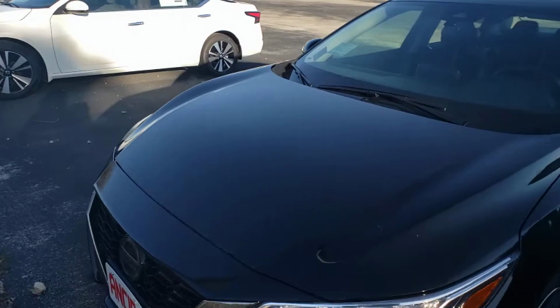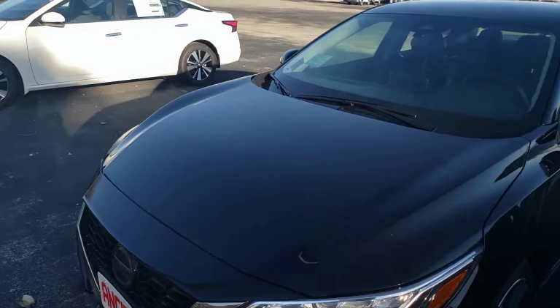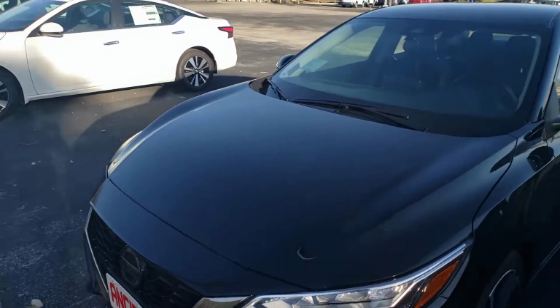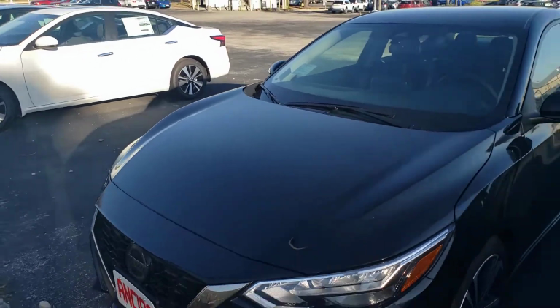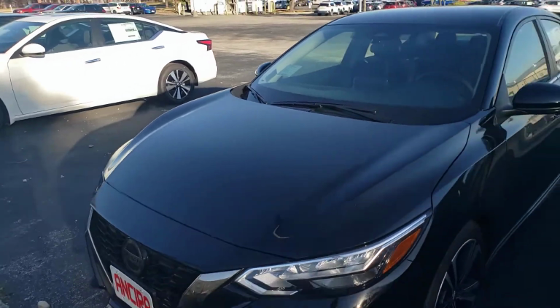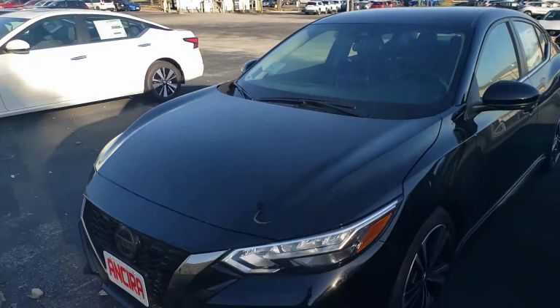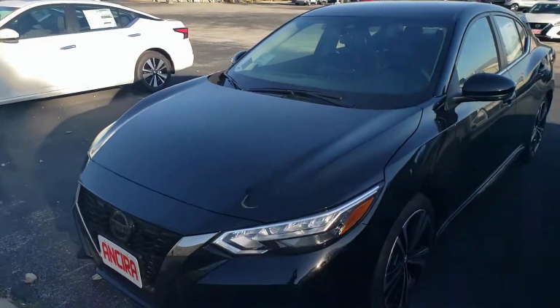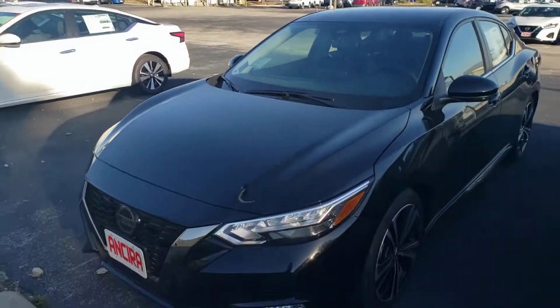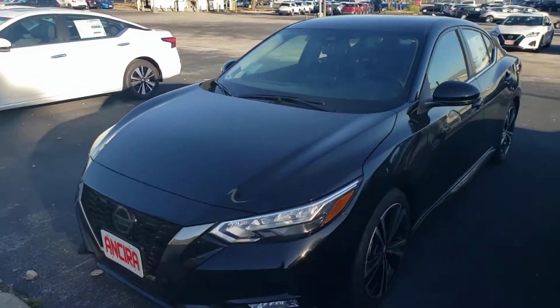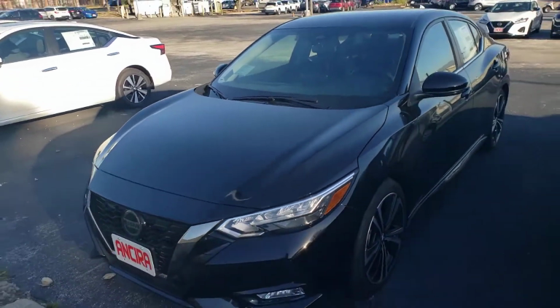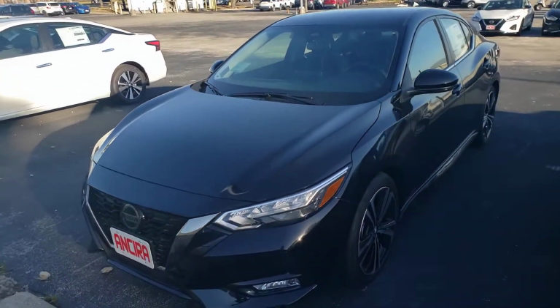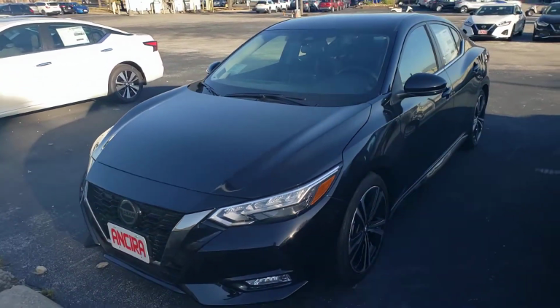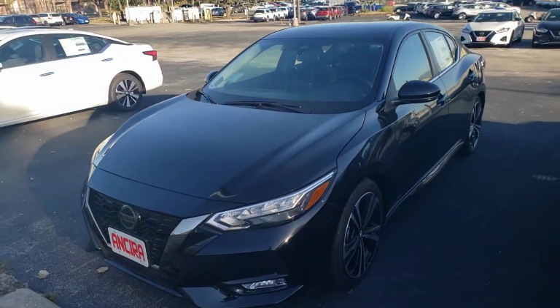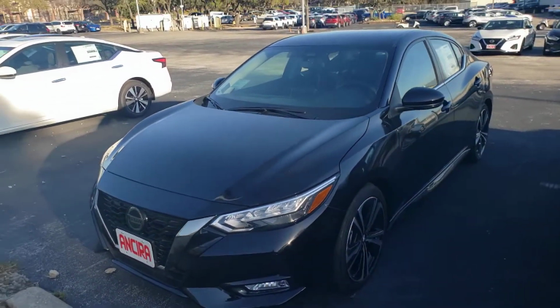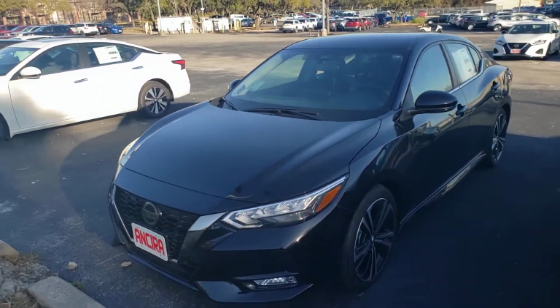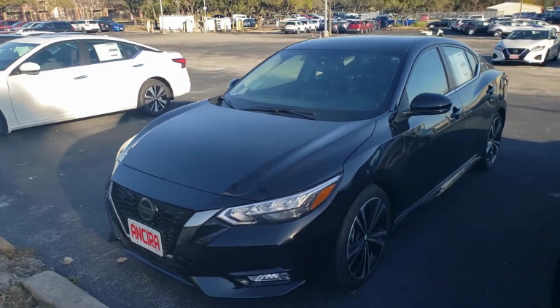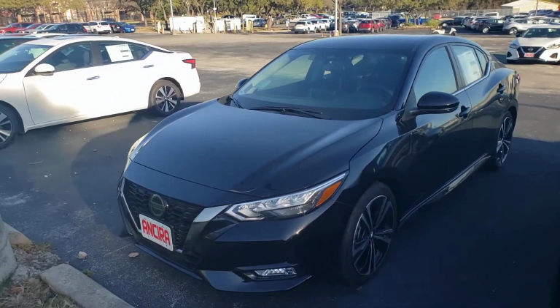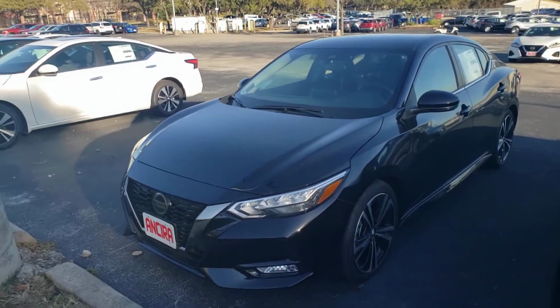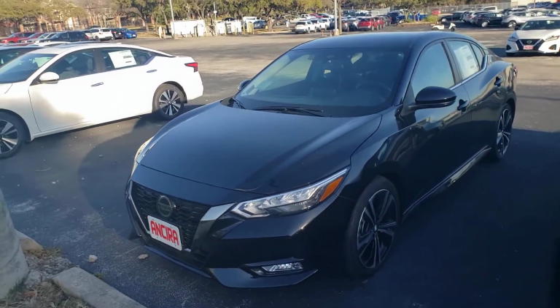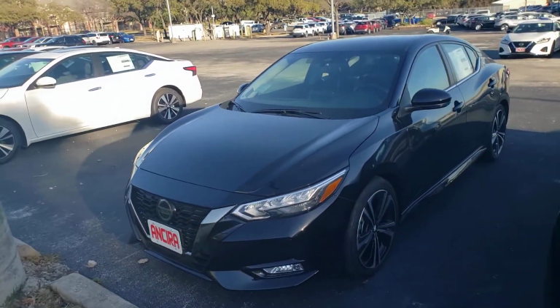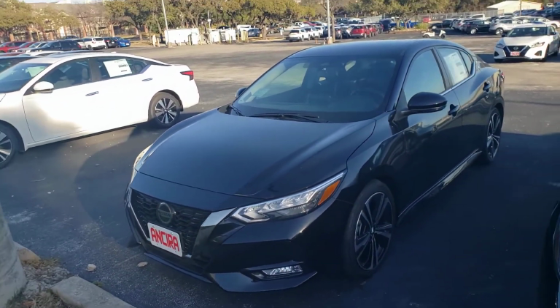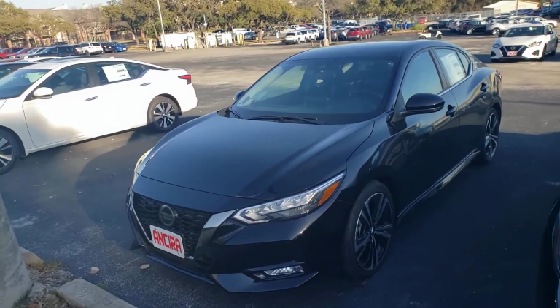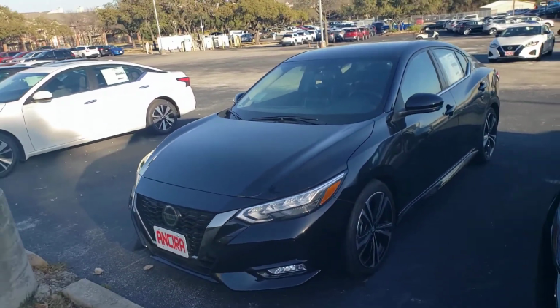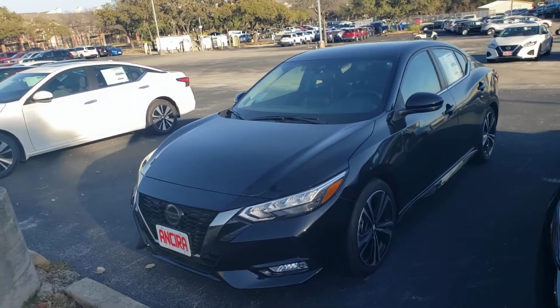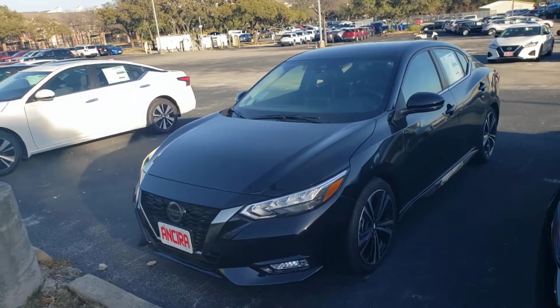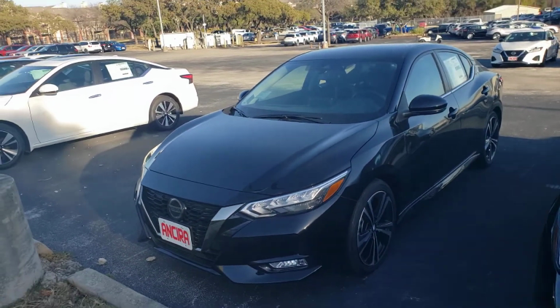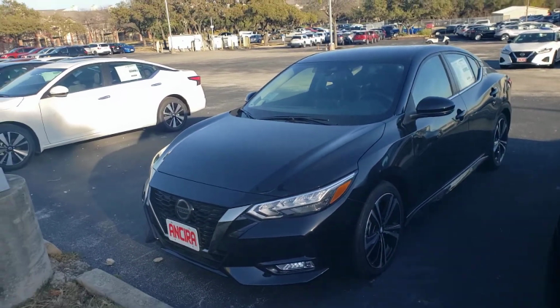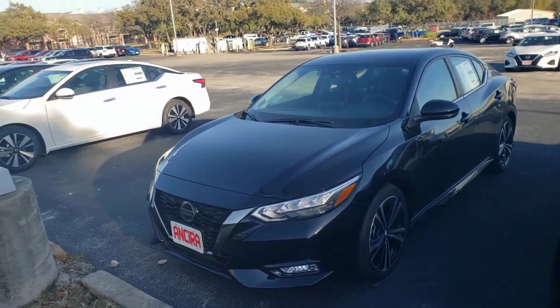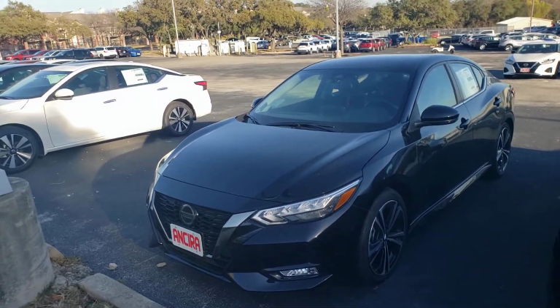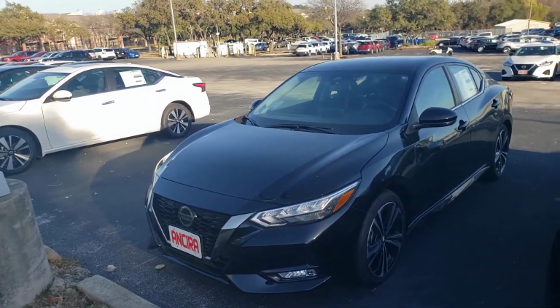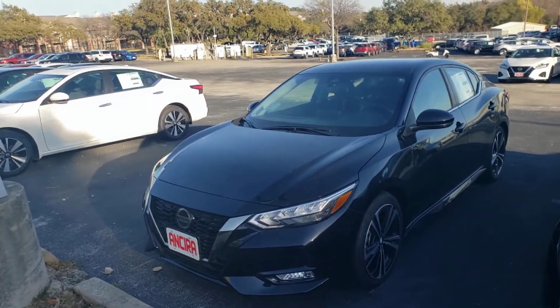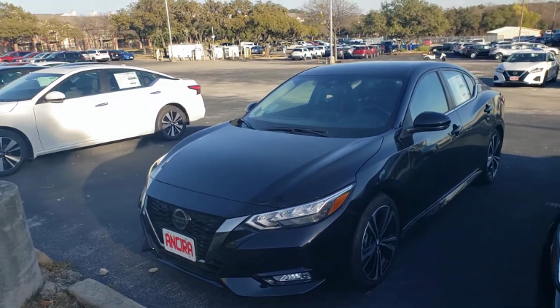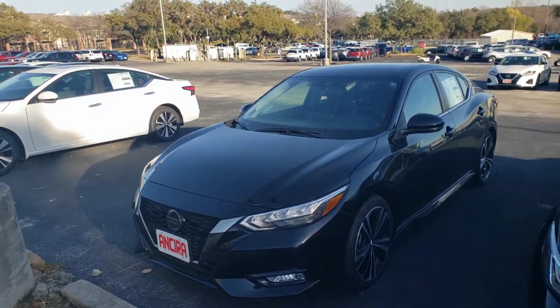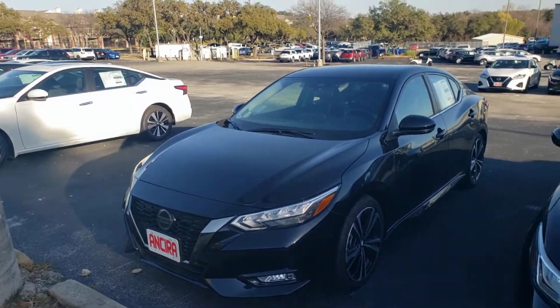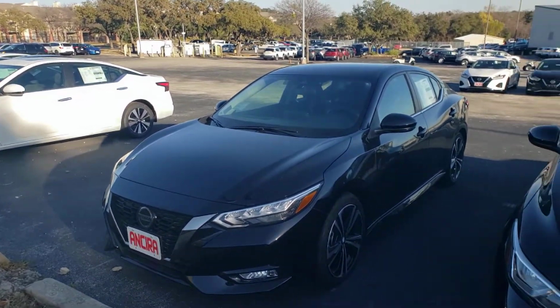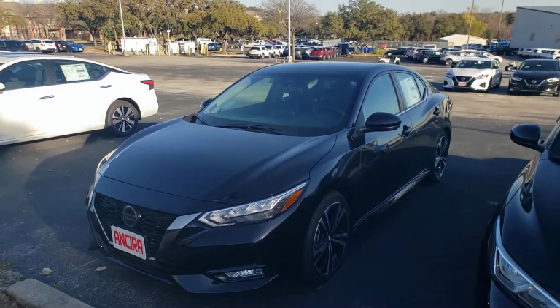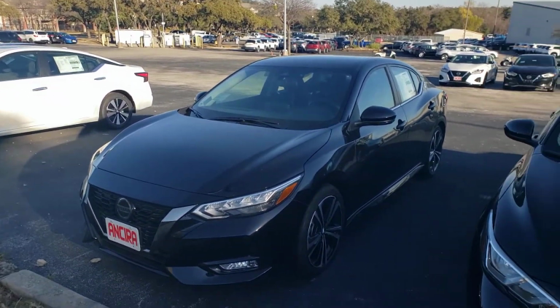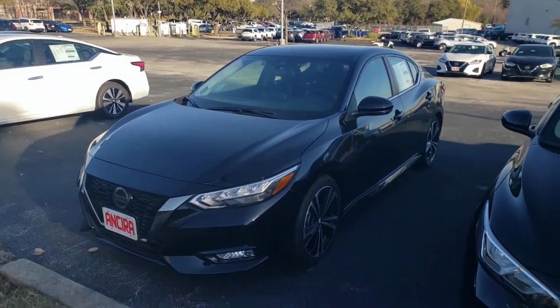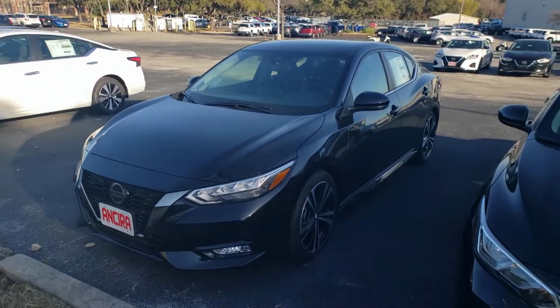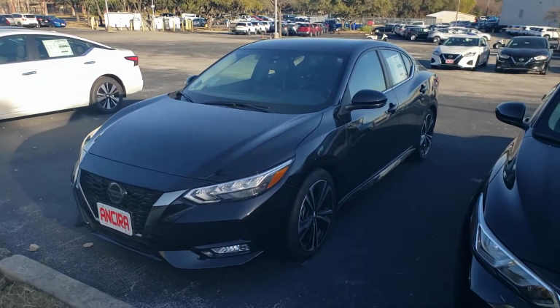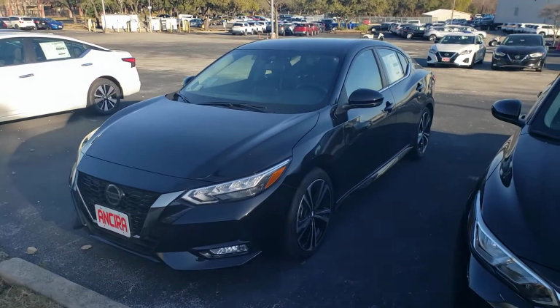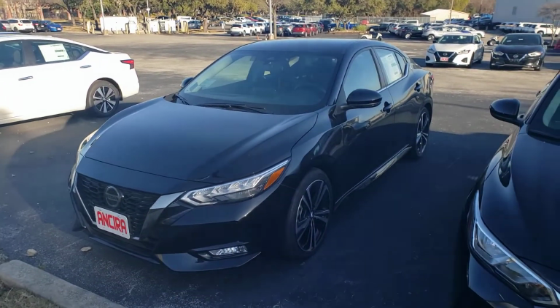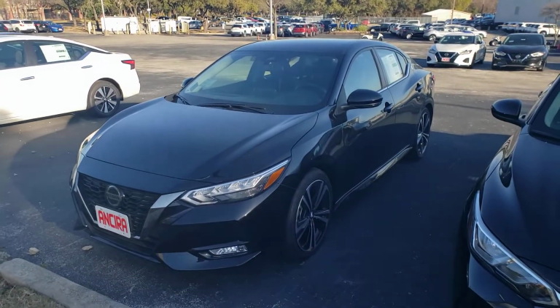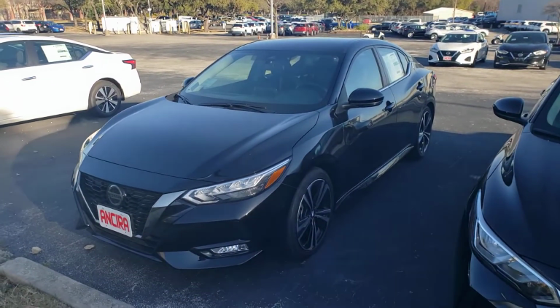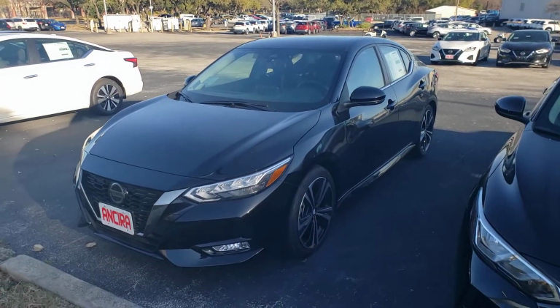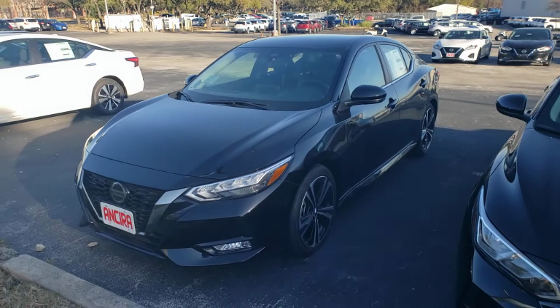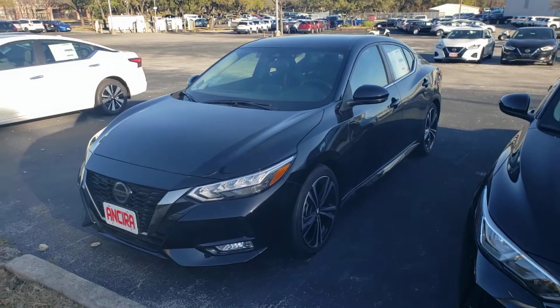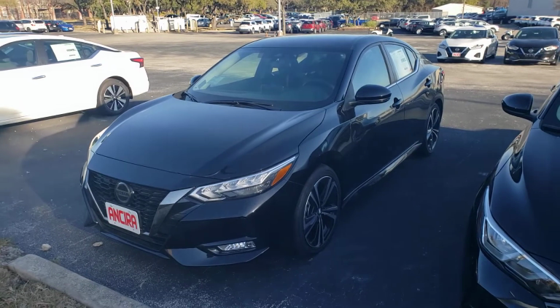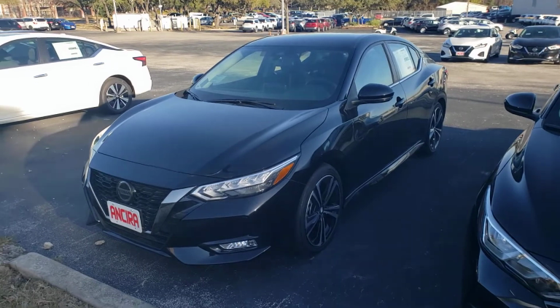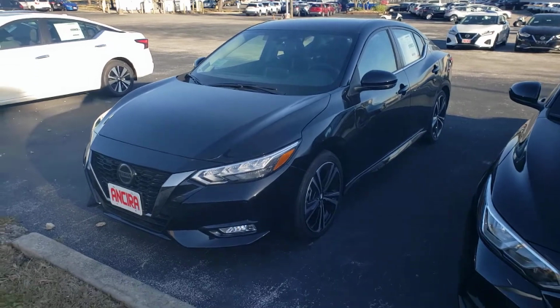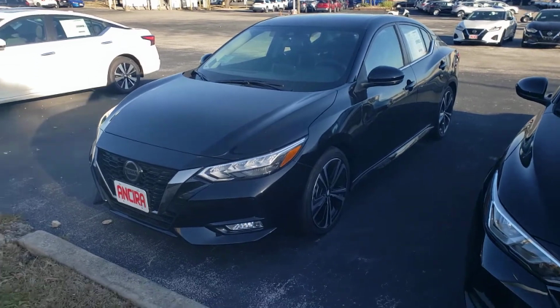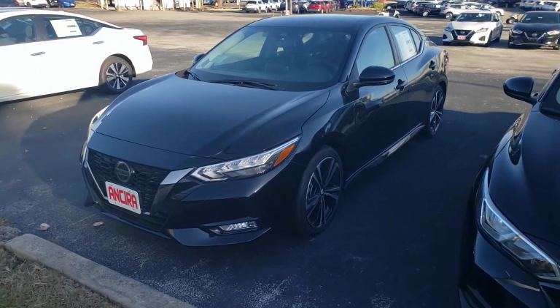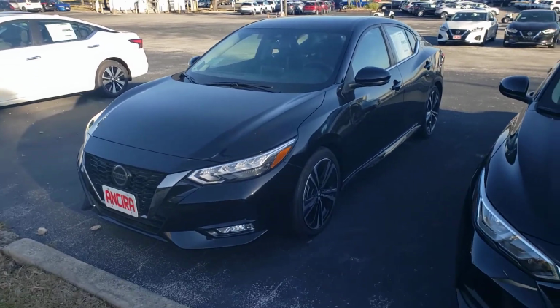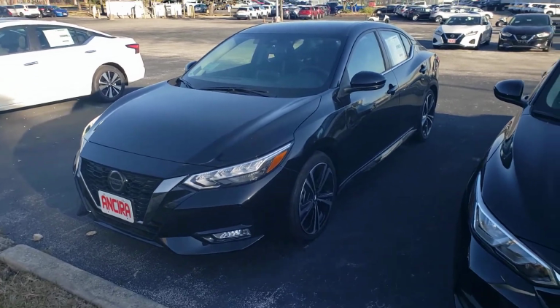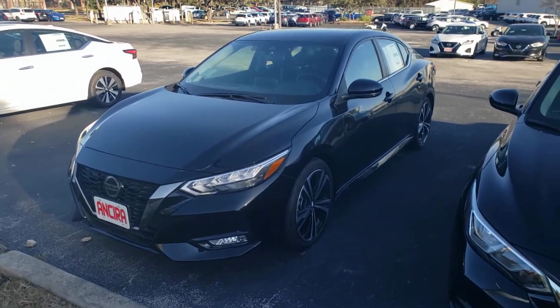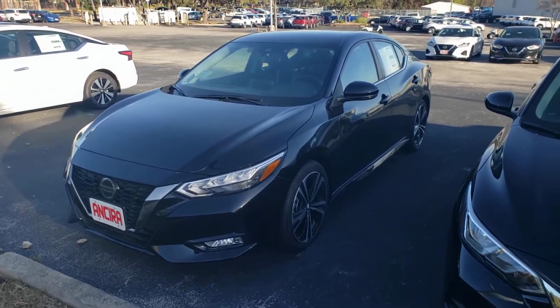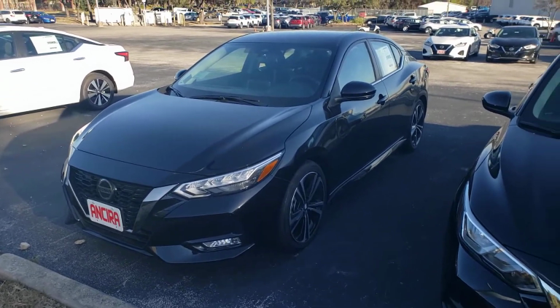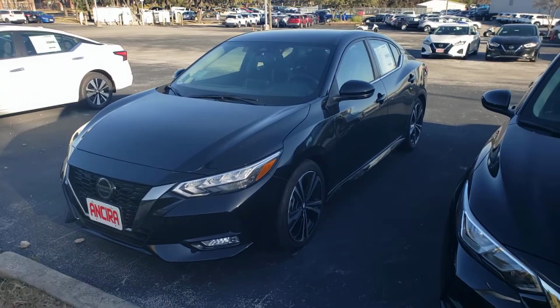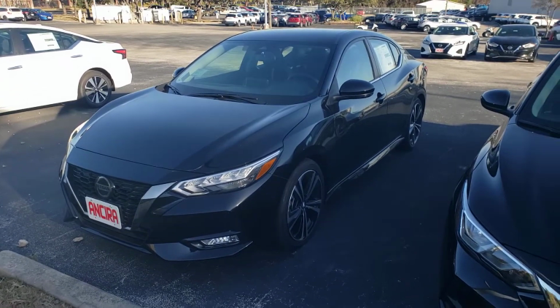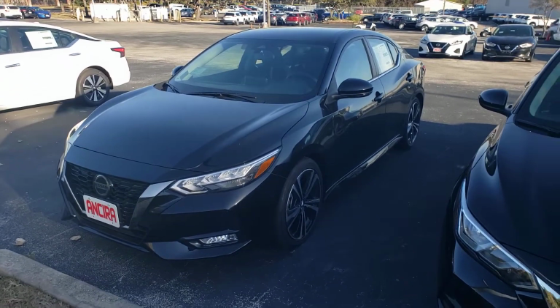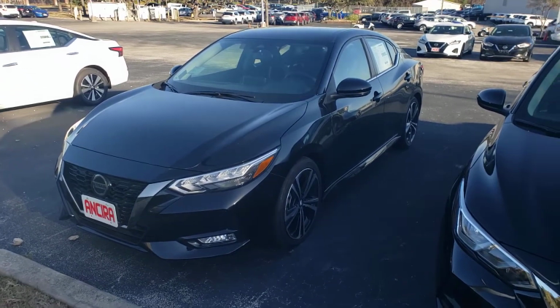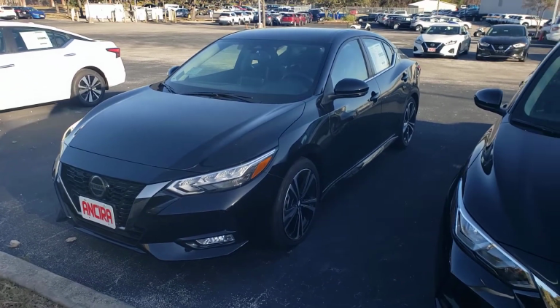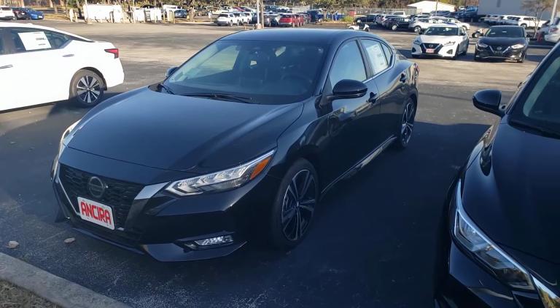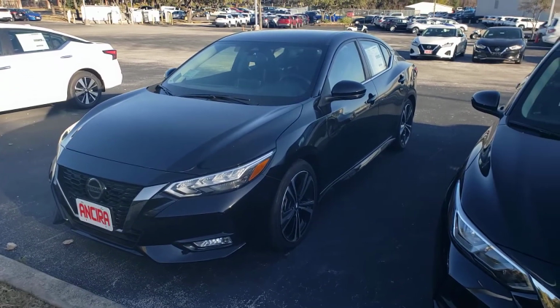So again, this is our 2020 Nissan Sentra SR trim. Let me know what you think and I'll talk to you soon.